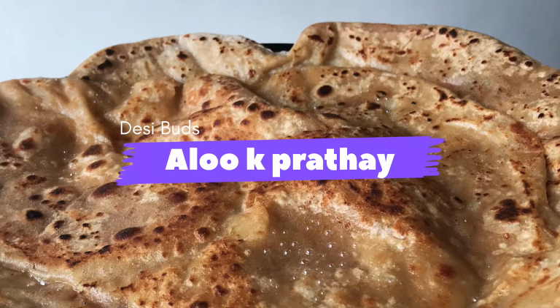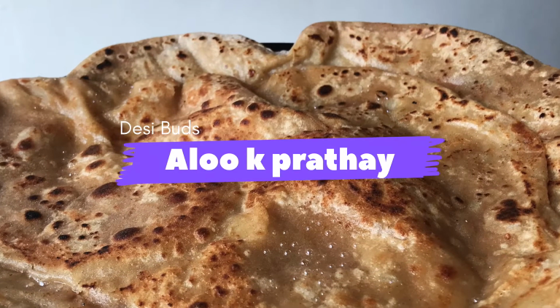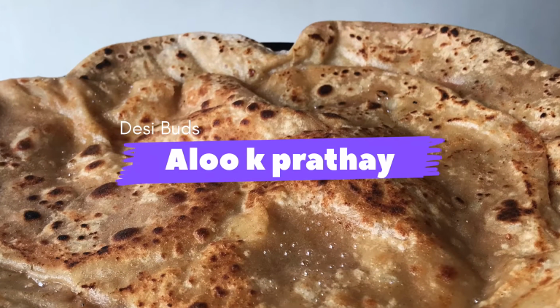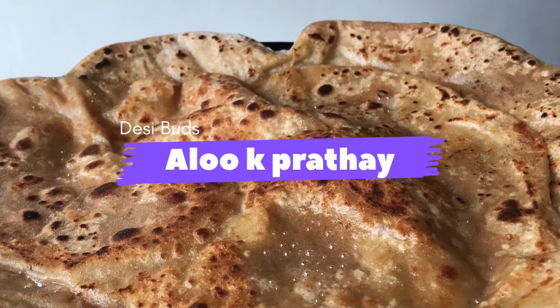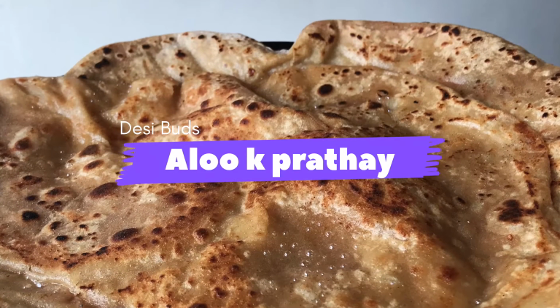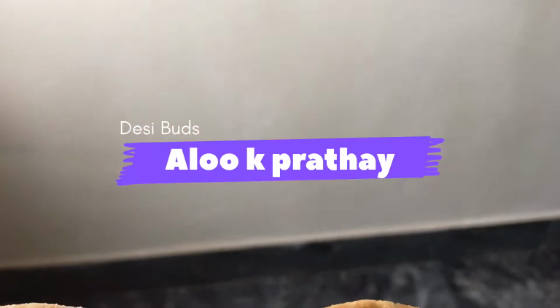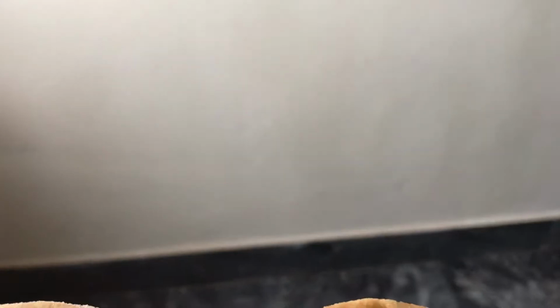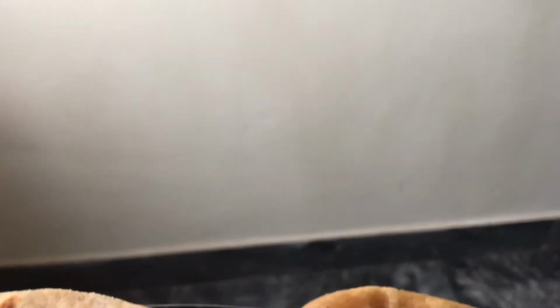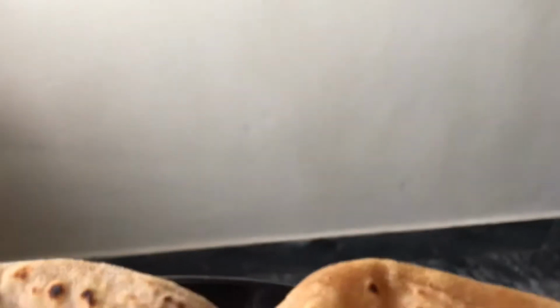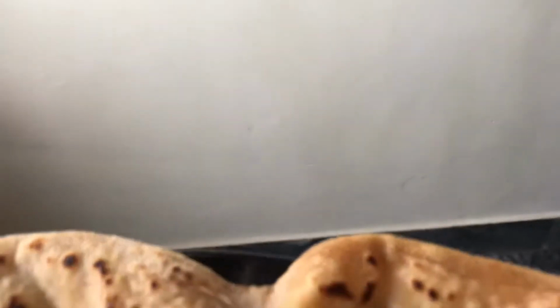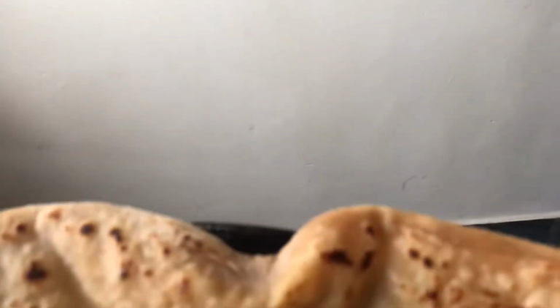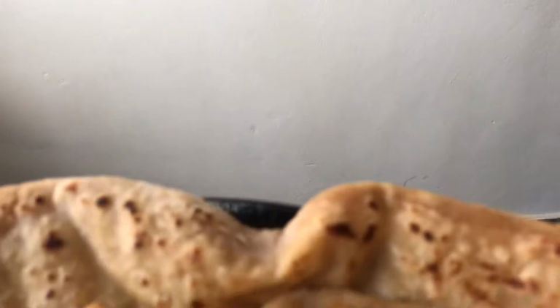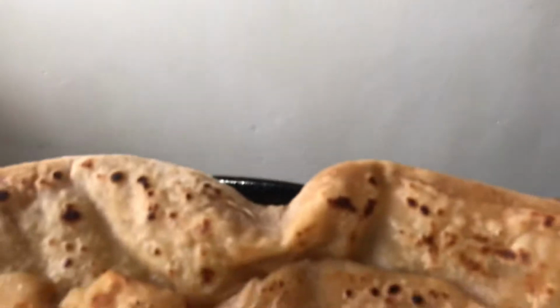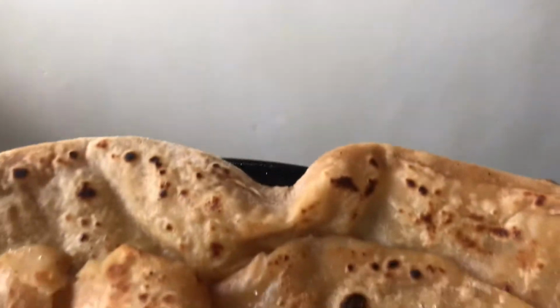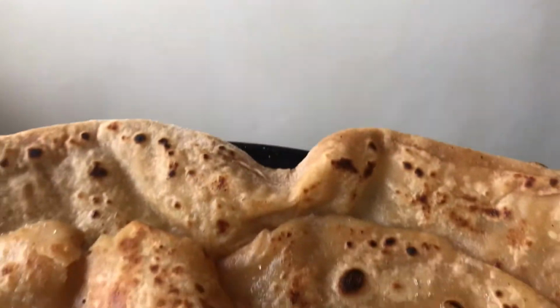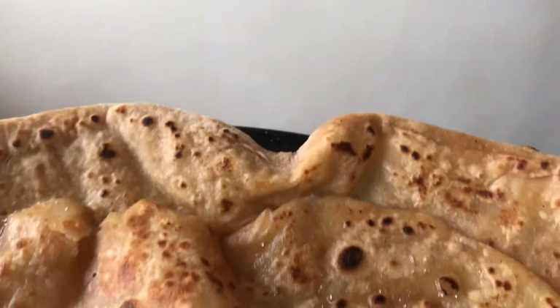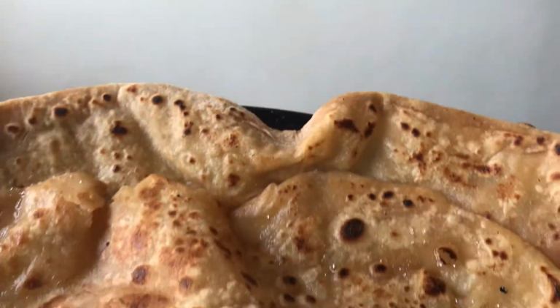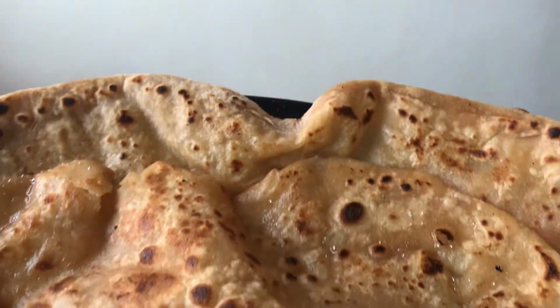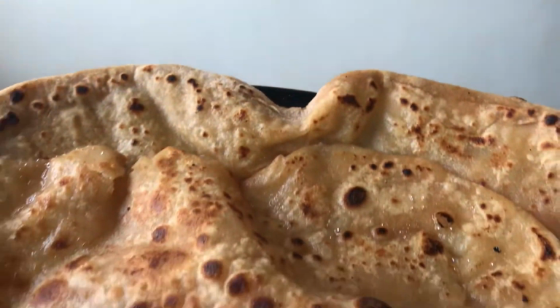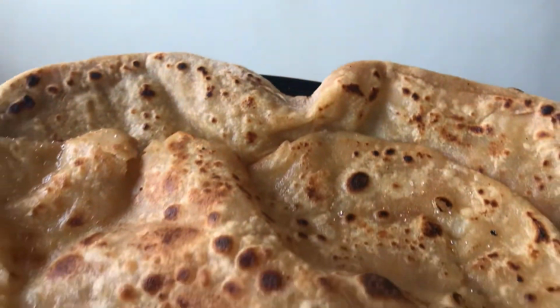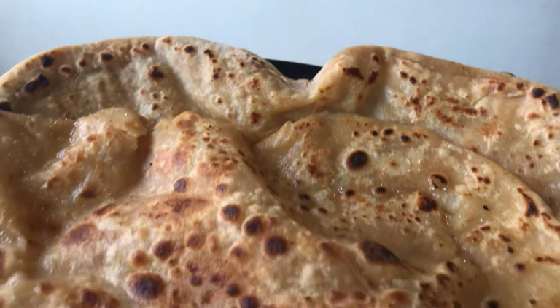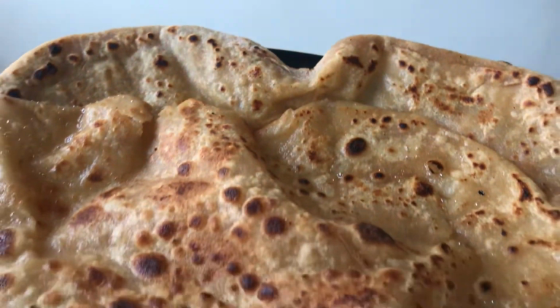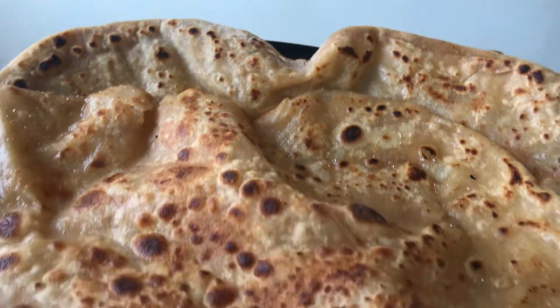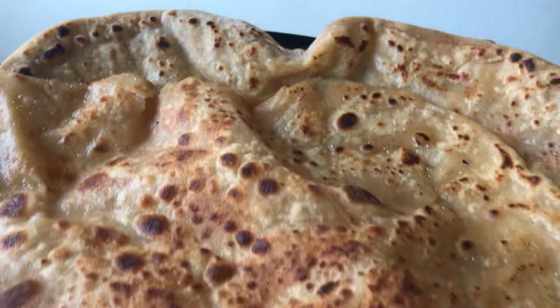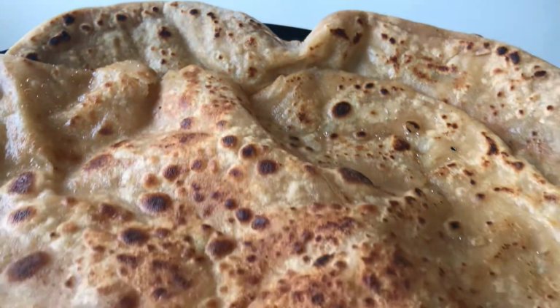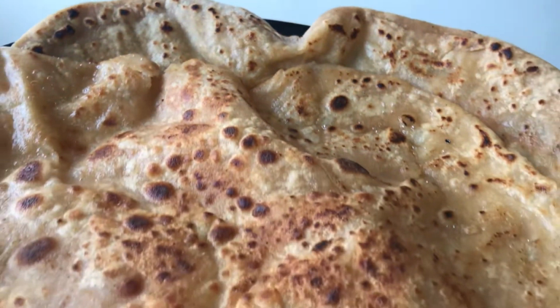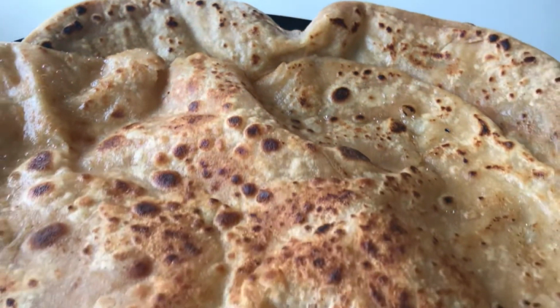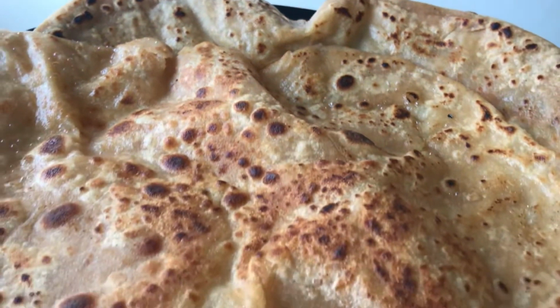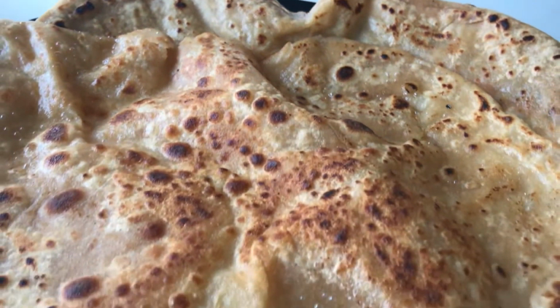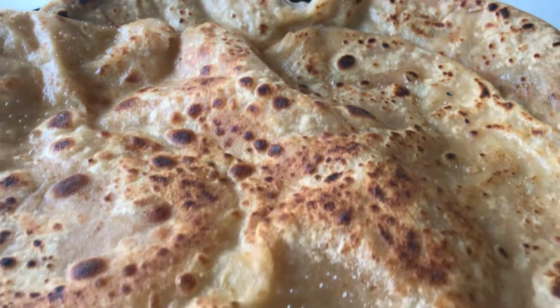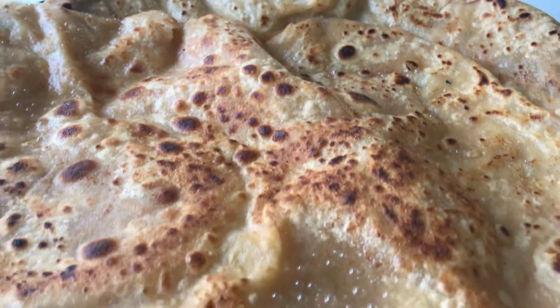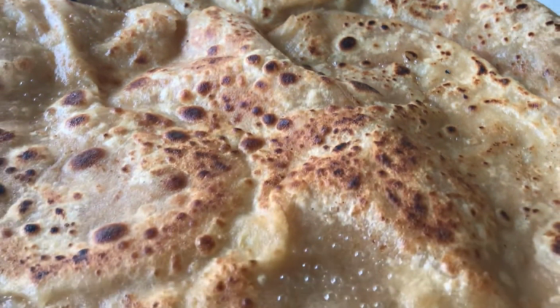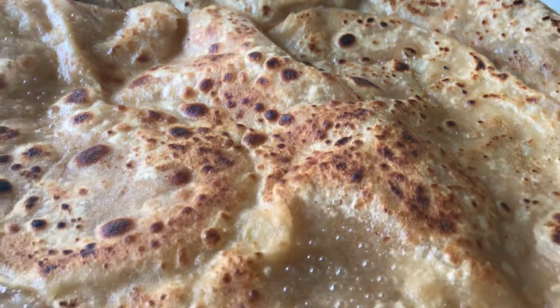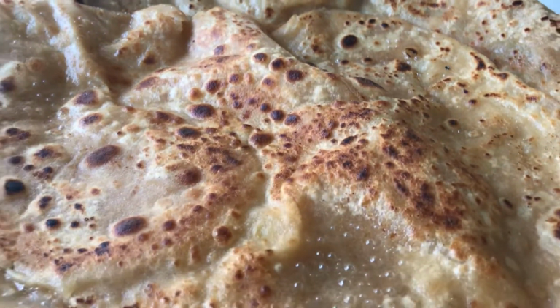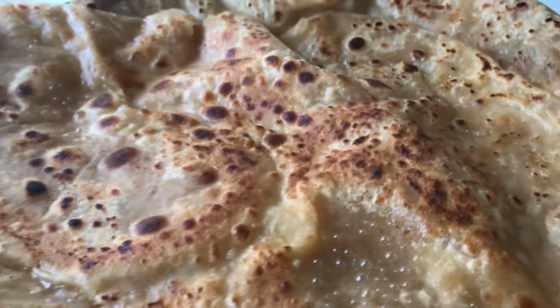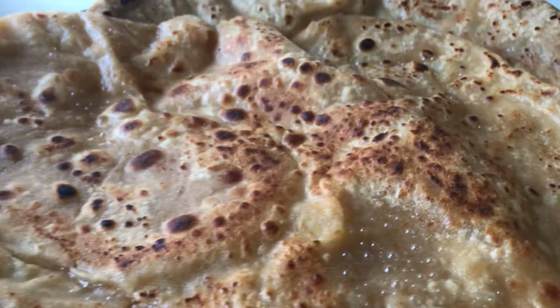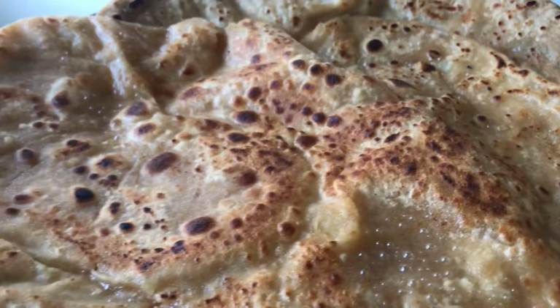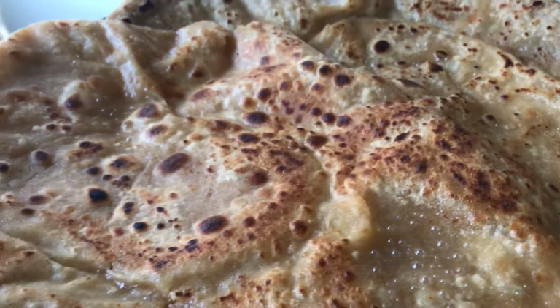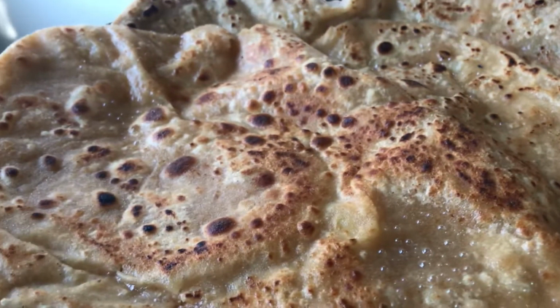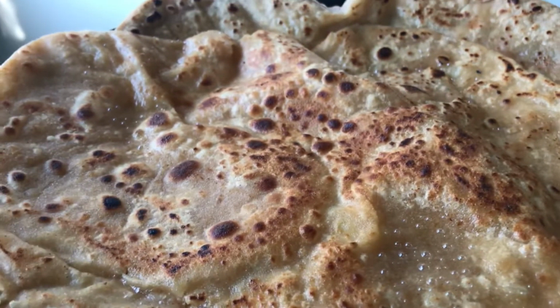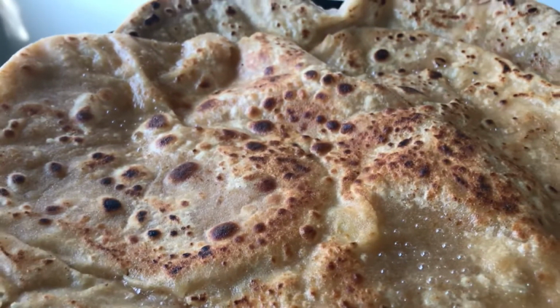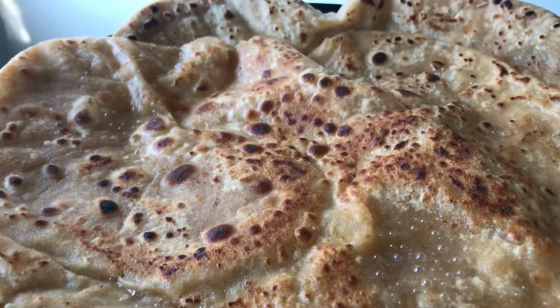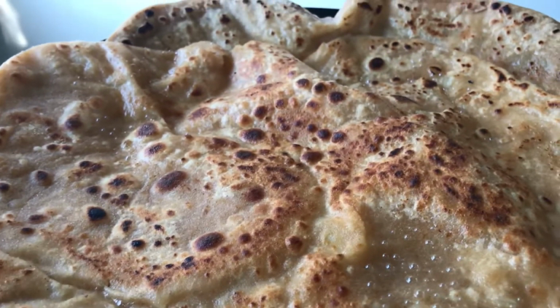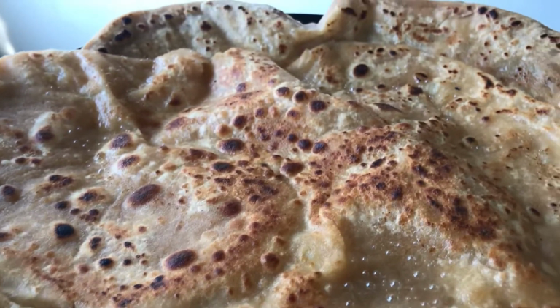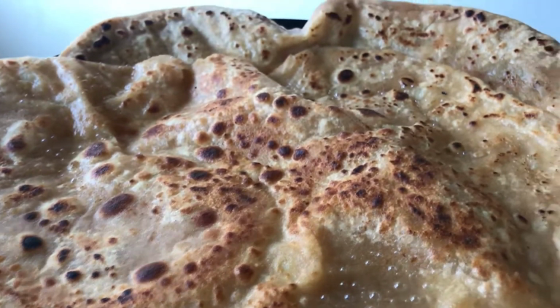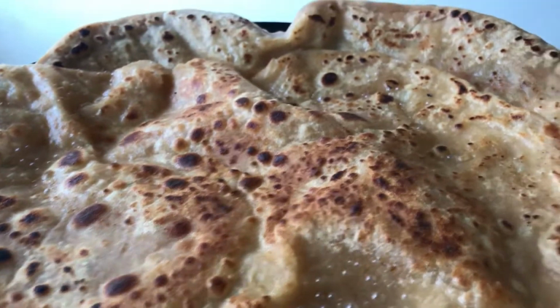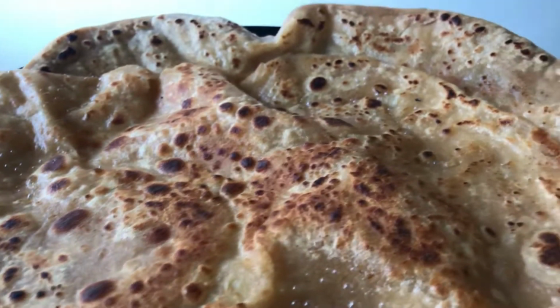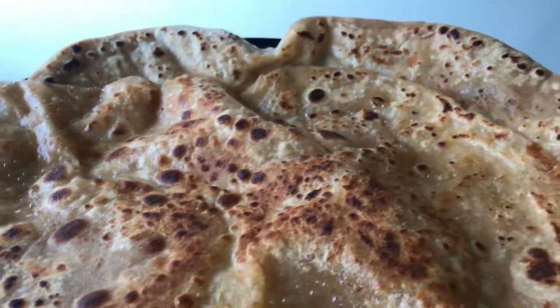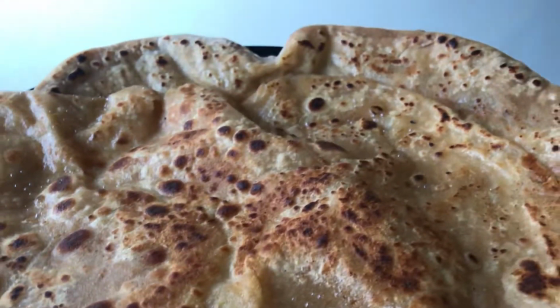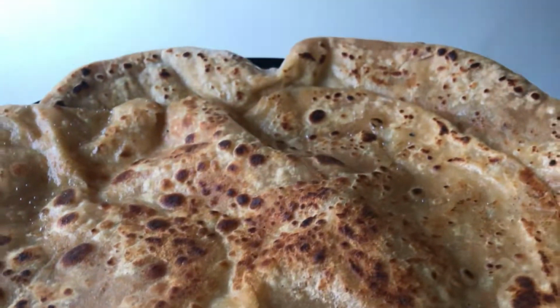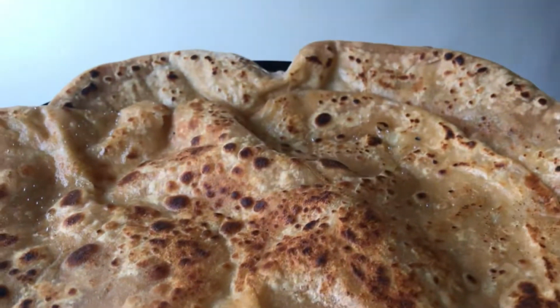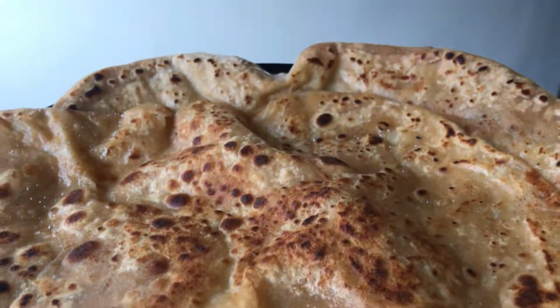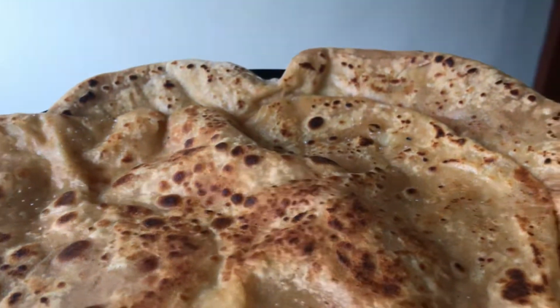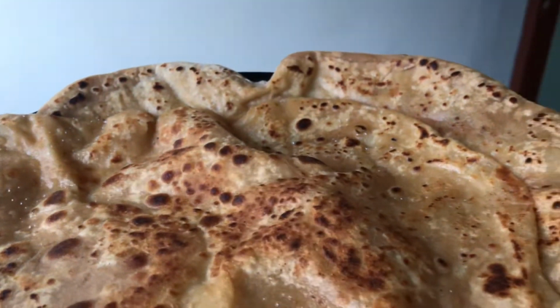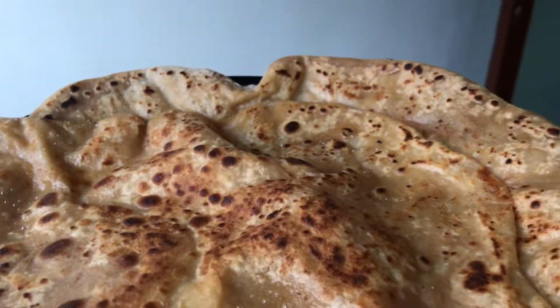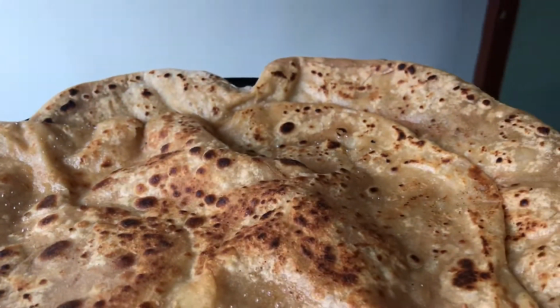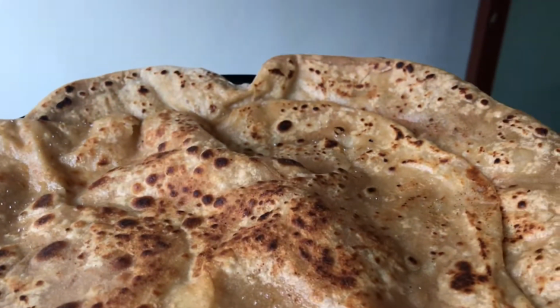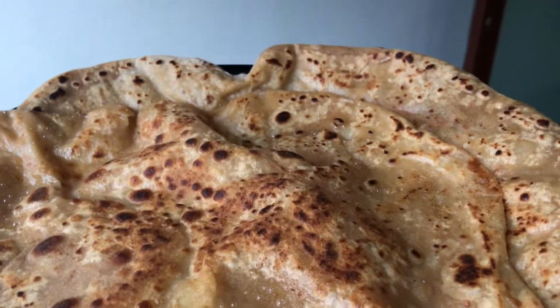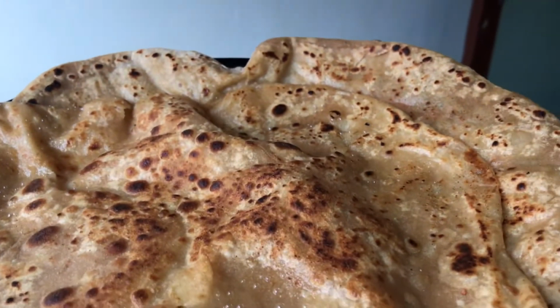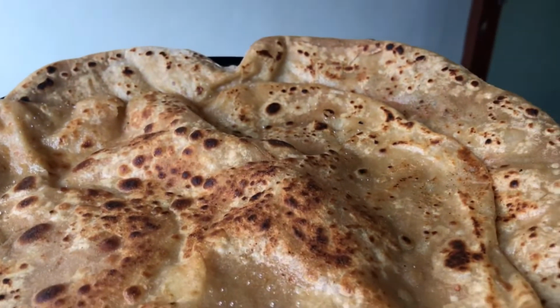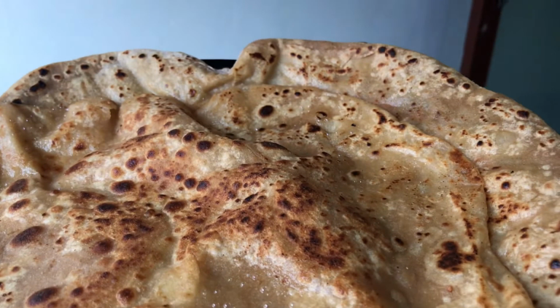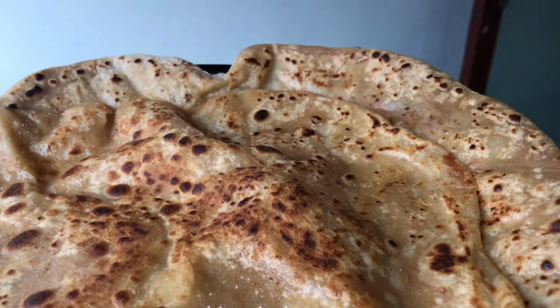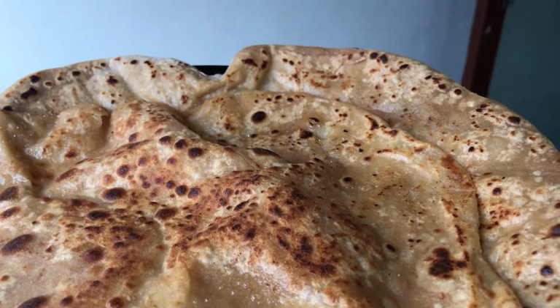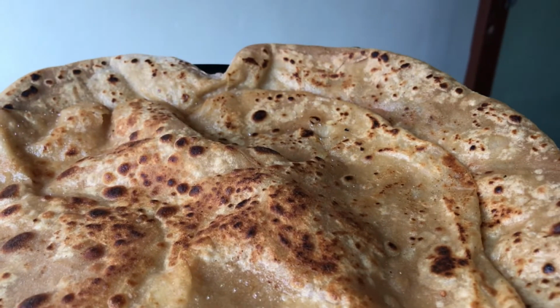Assalamu alaikum and welcome to Desi Buds. Today we will make aloo parathas in Desi Buds.